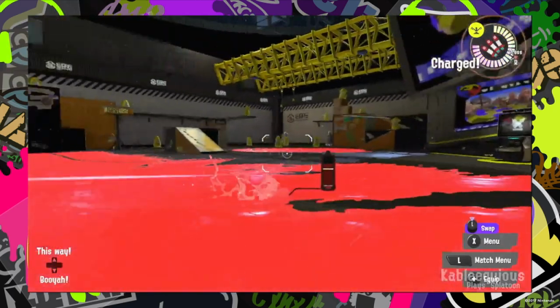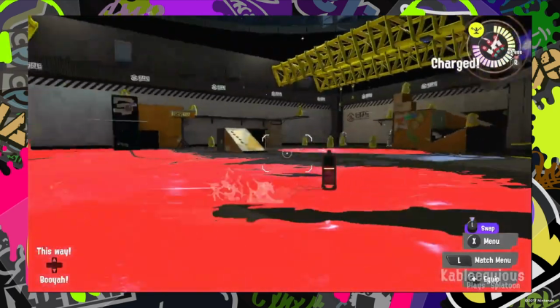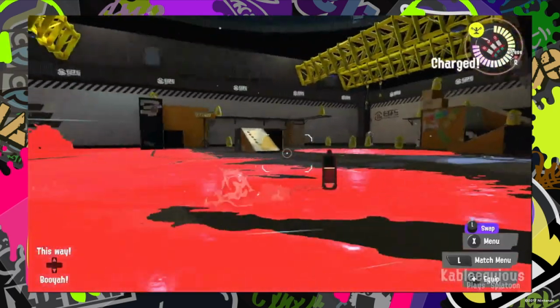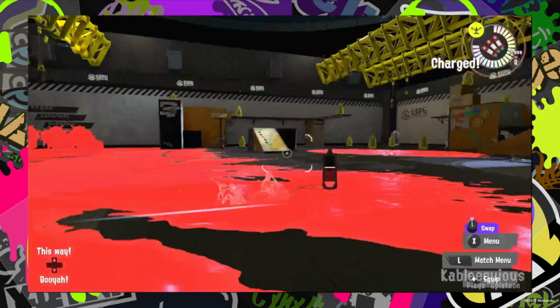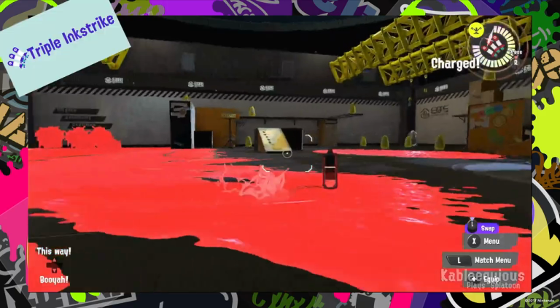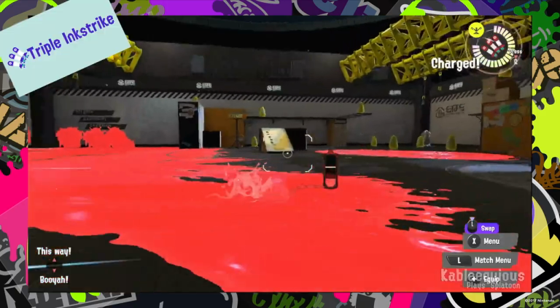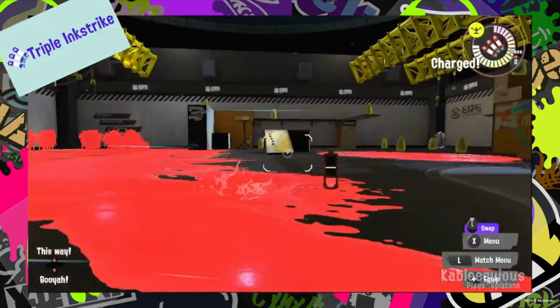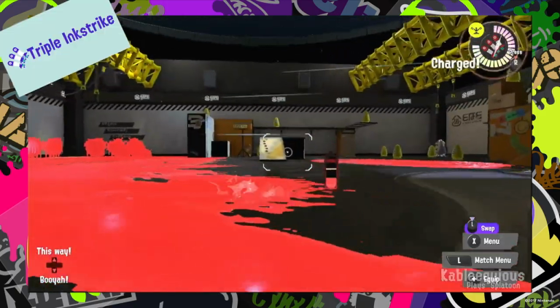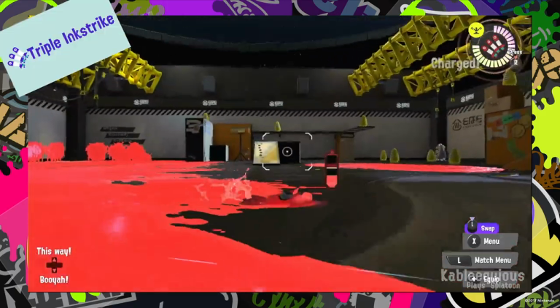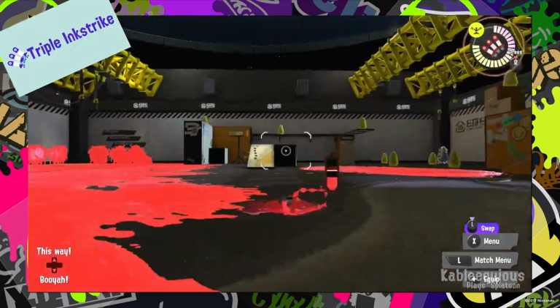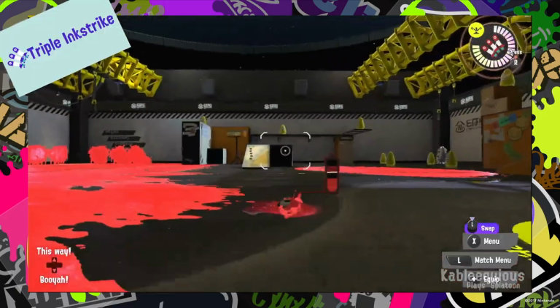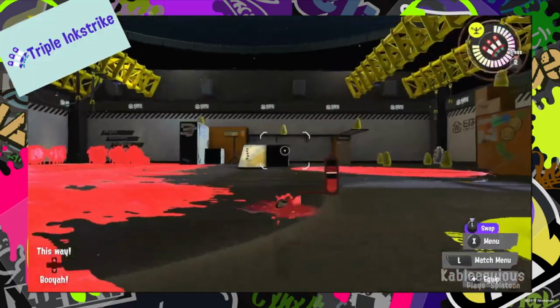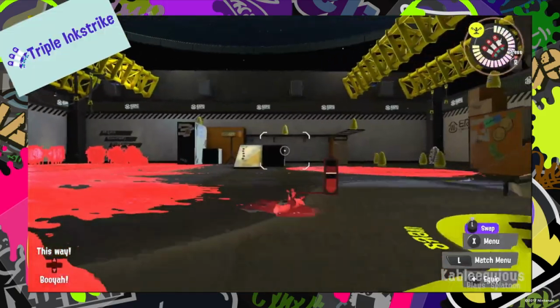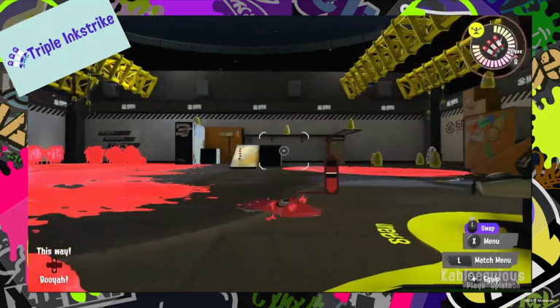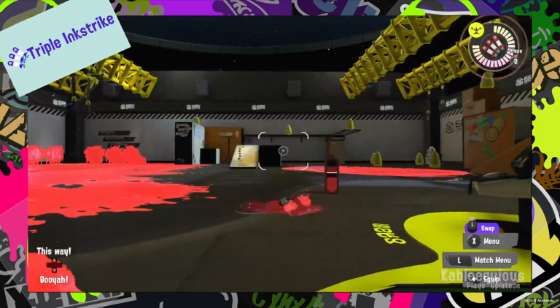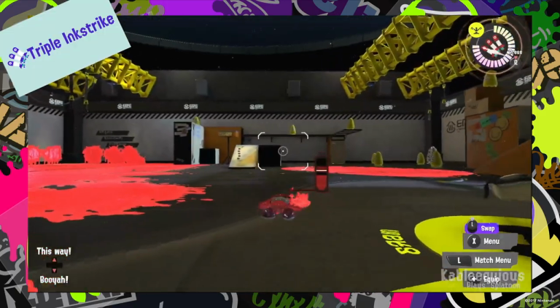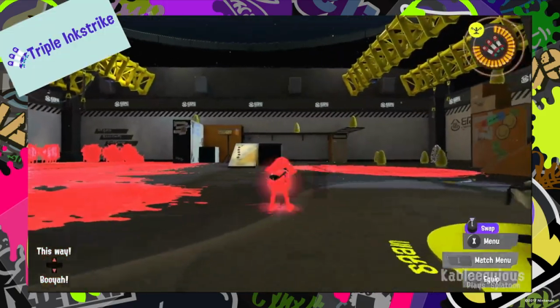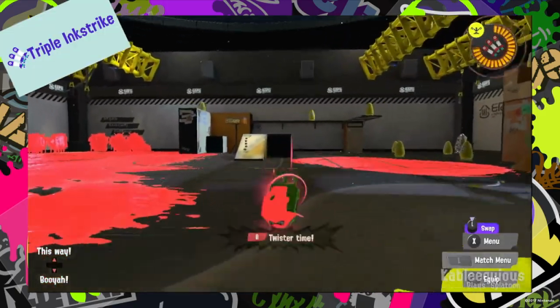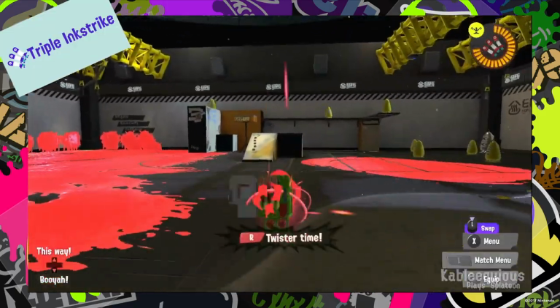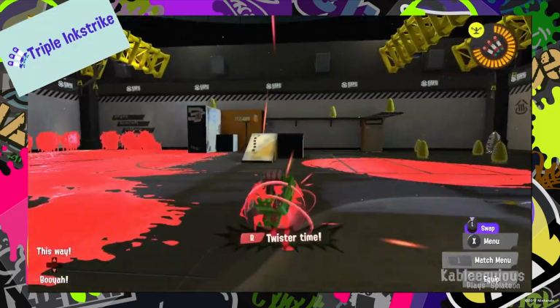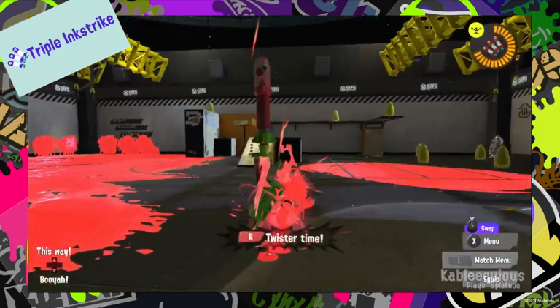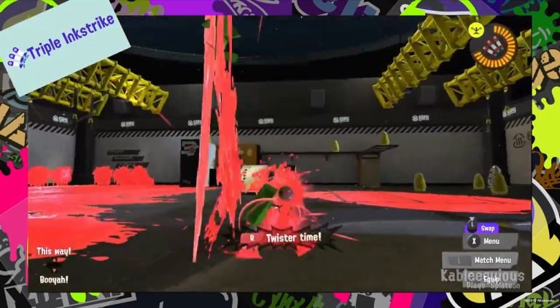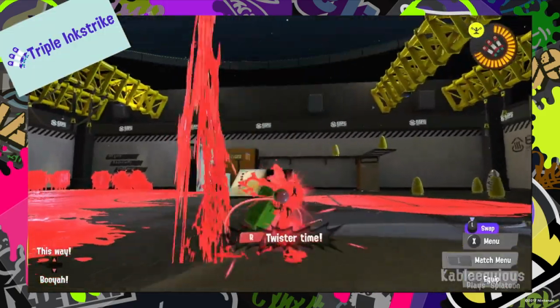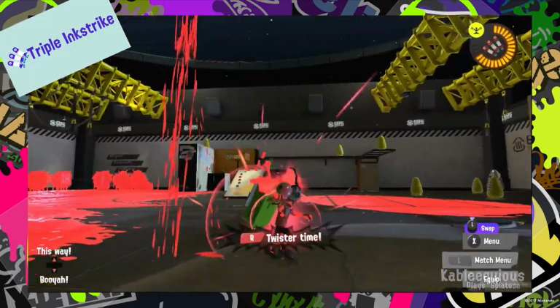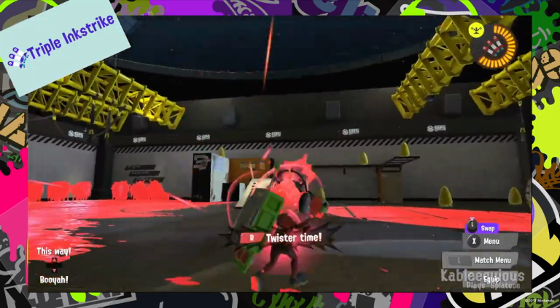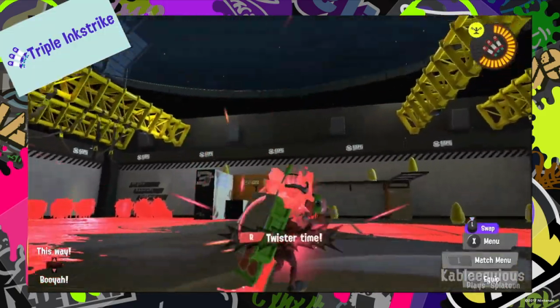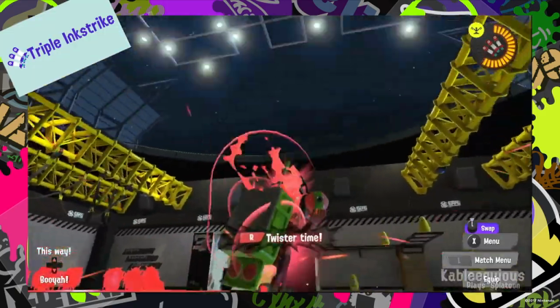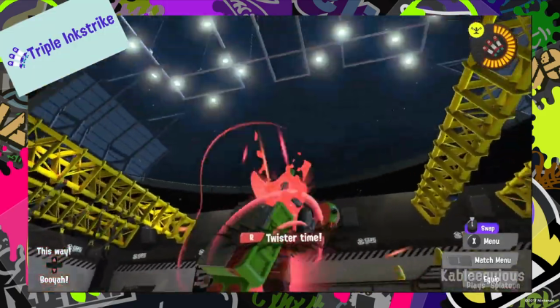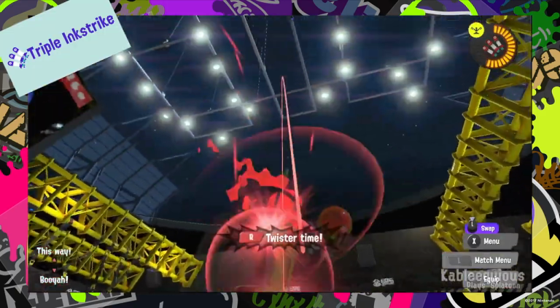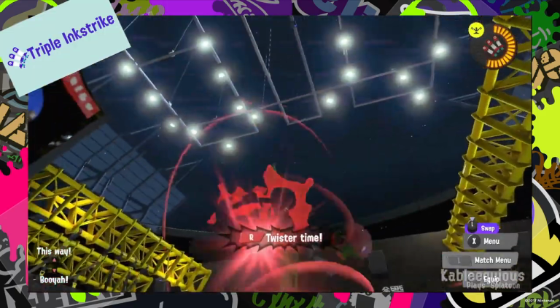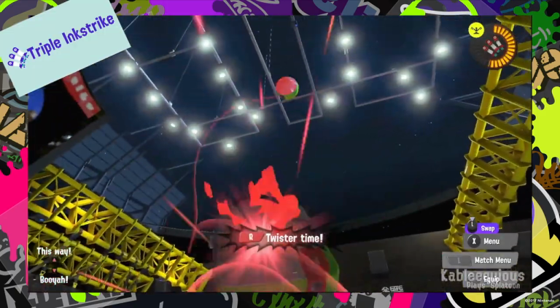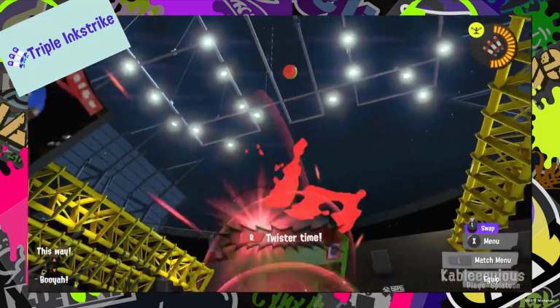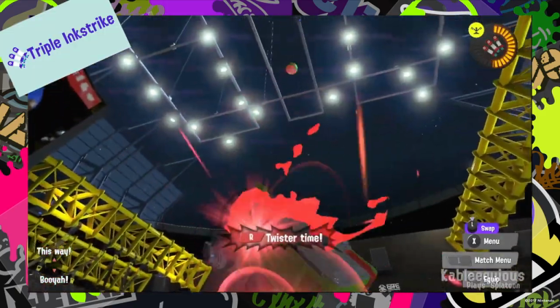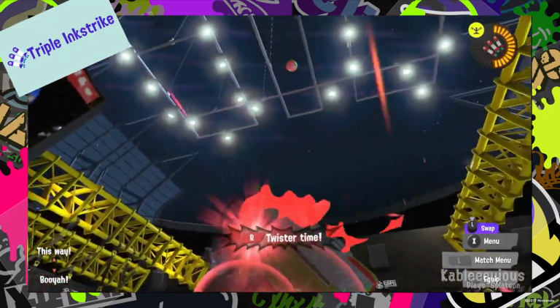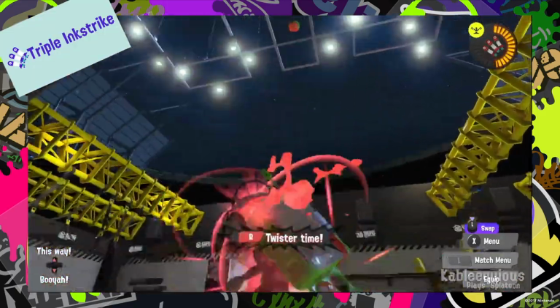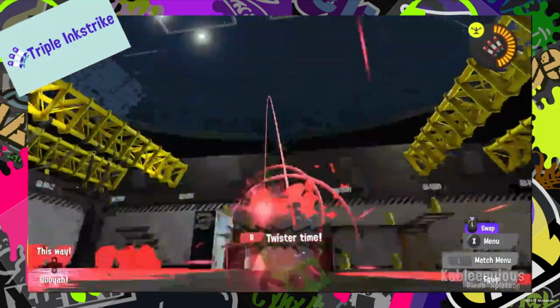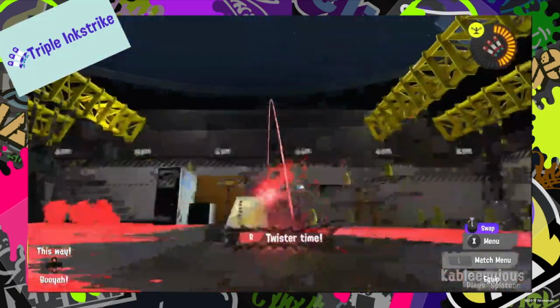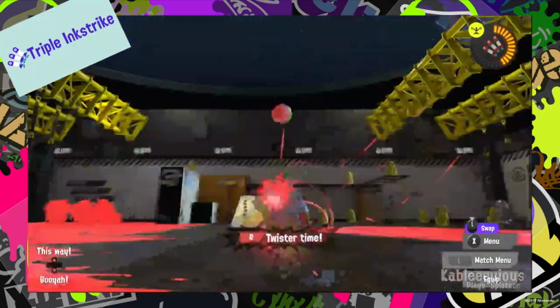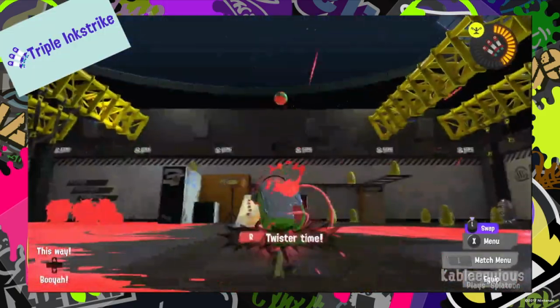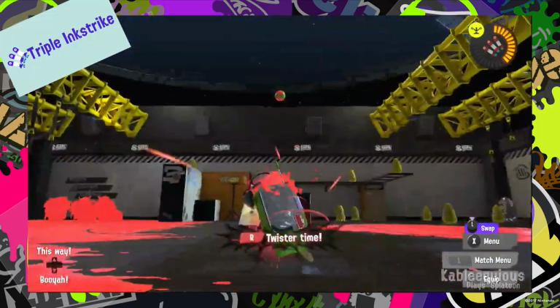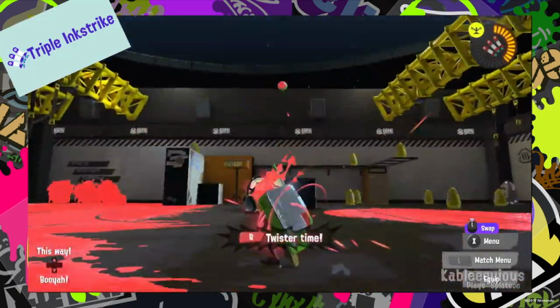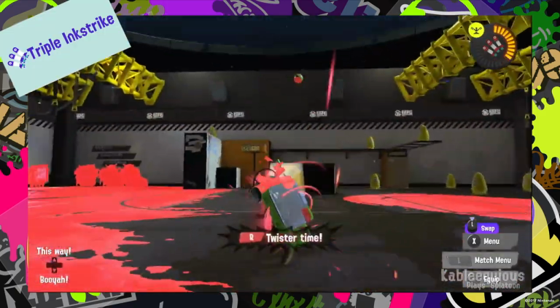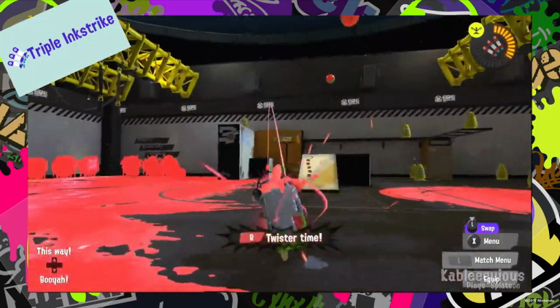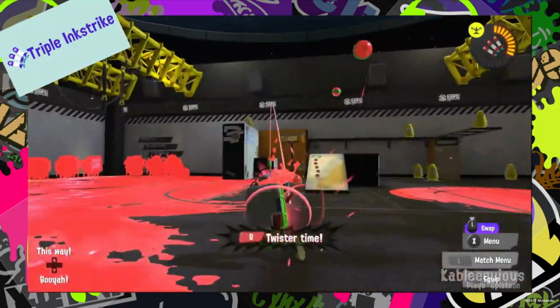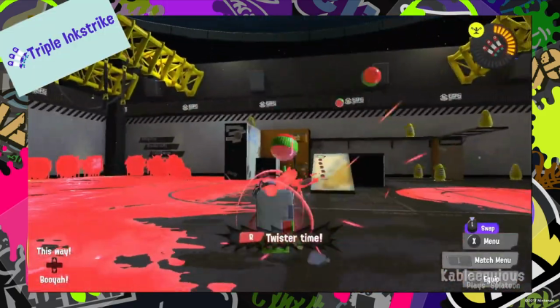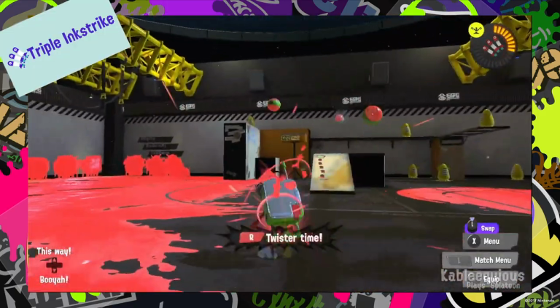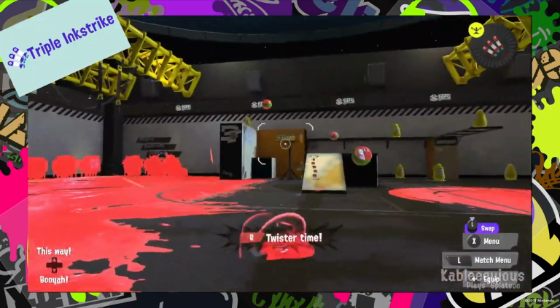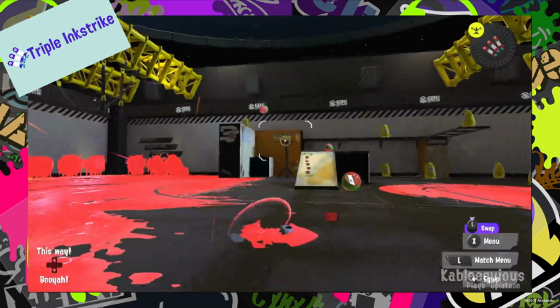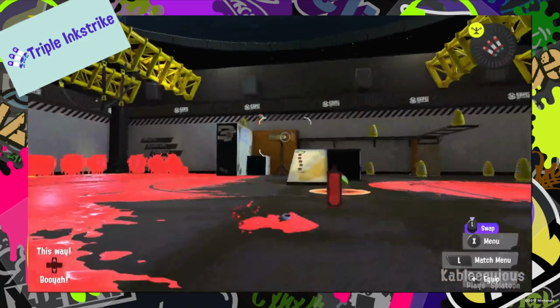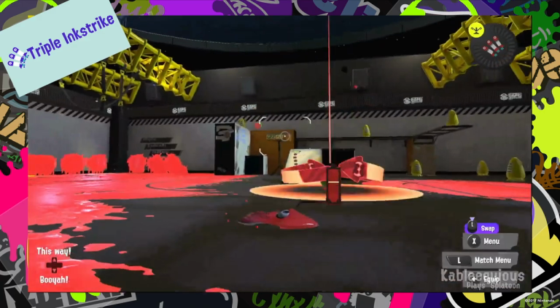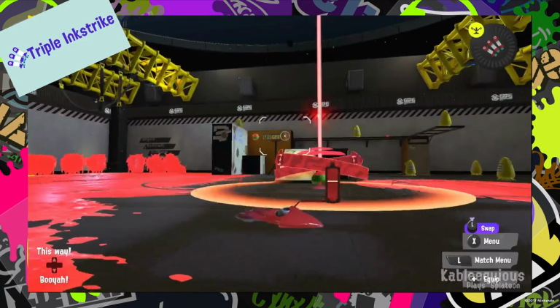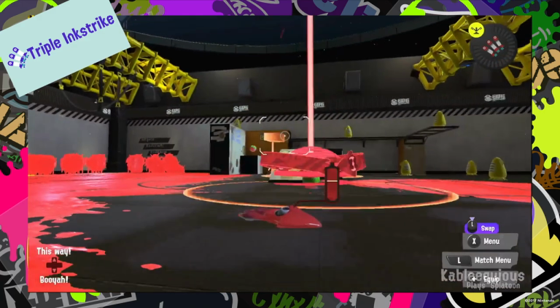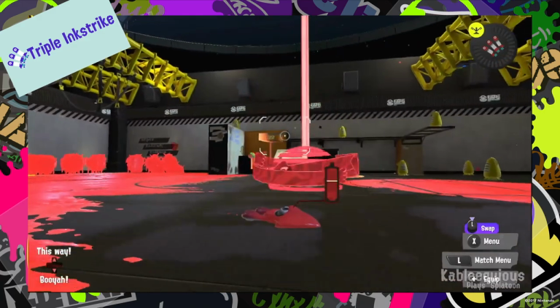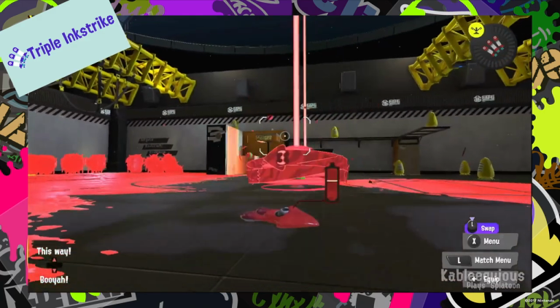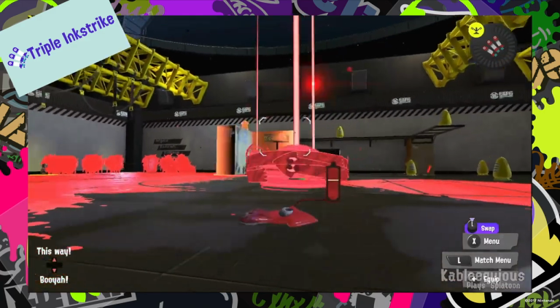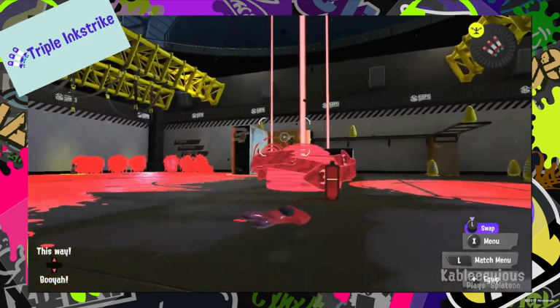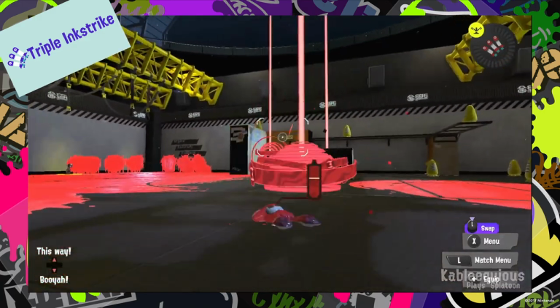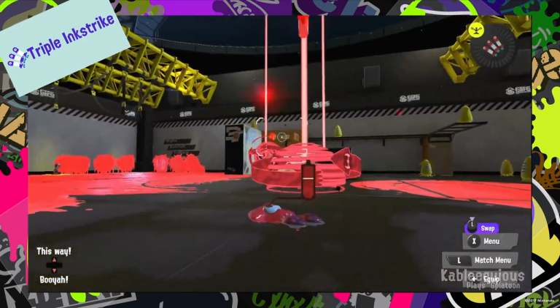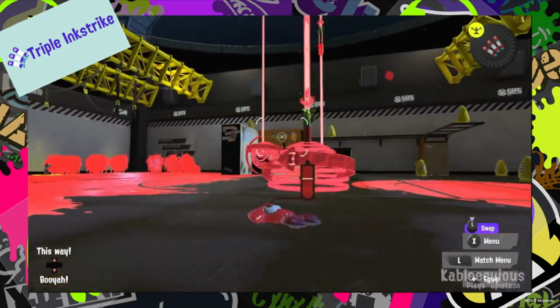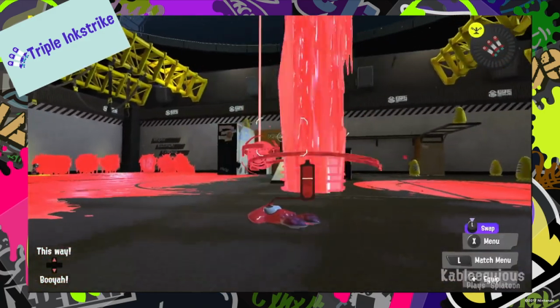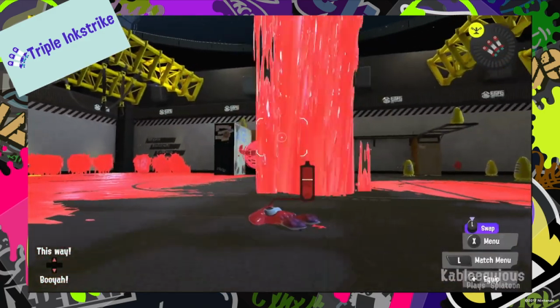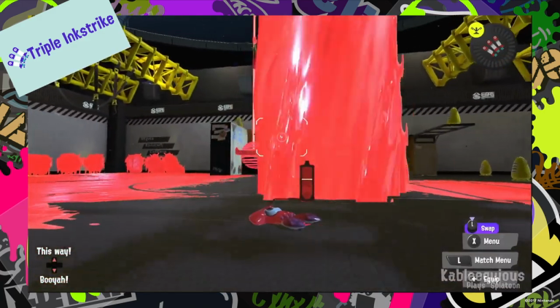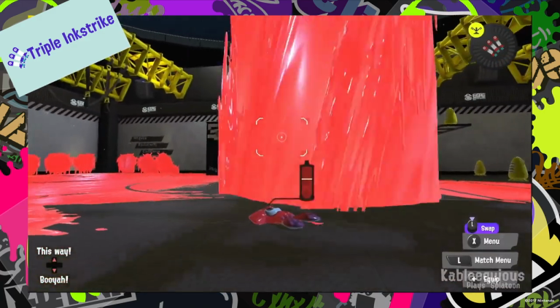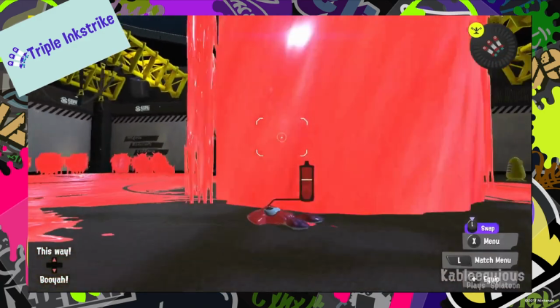The Triple Airstrike allows players to throw three missile beacons and then fire missiles where those beacons land, creating multiple vortexes of ink.